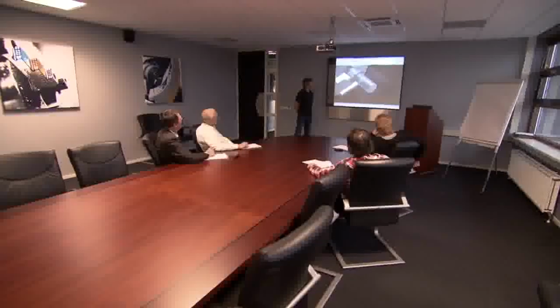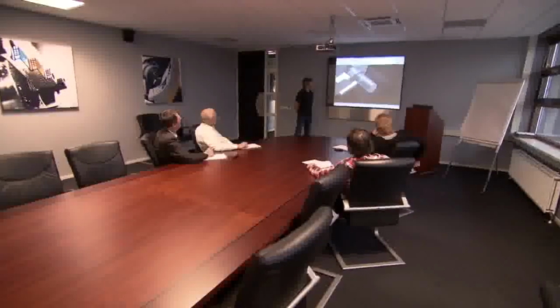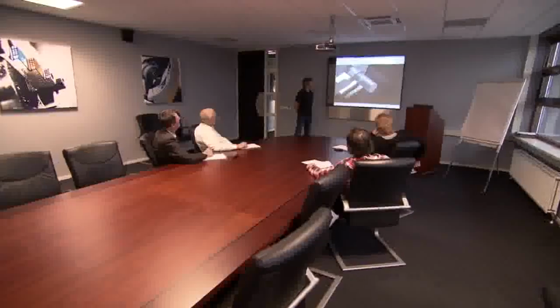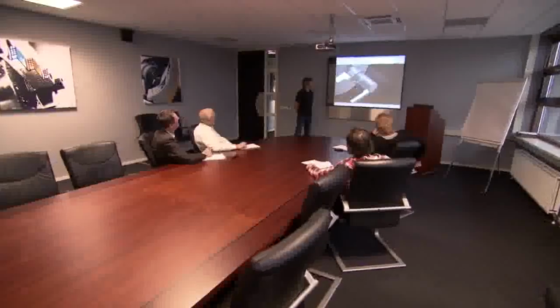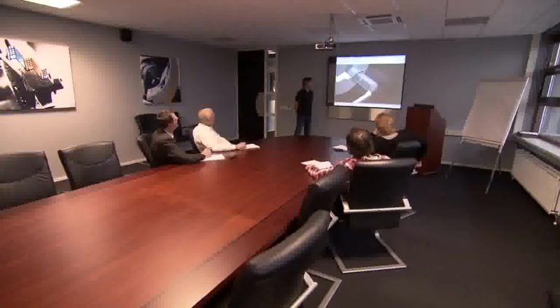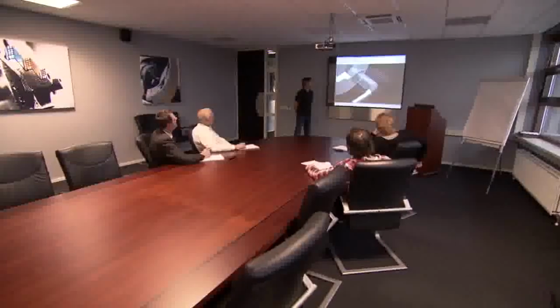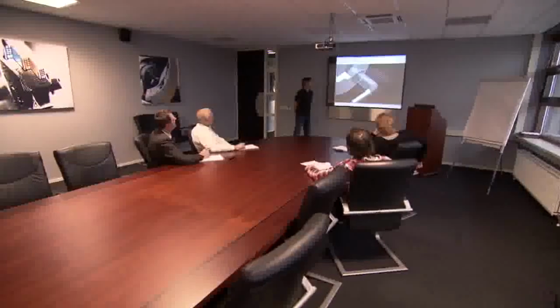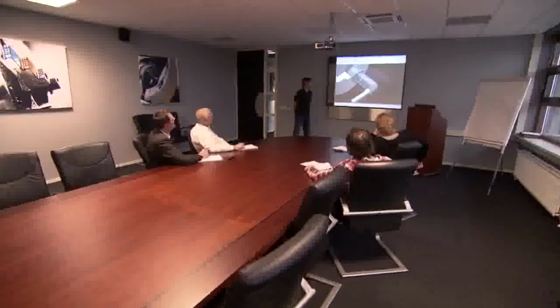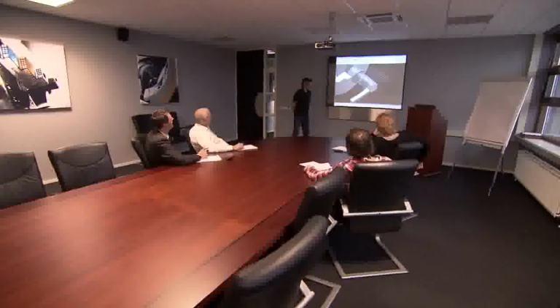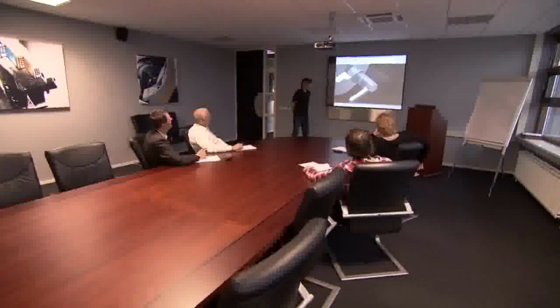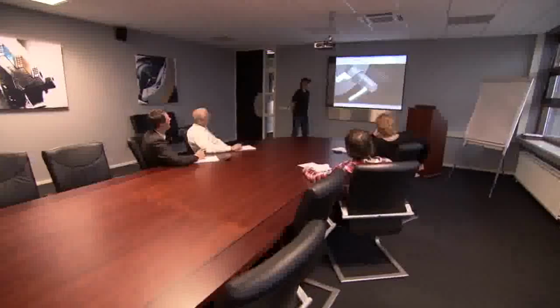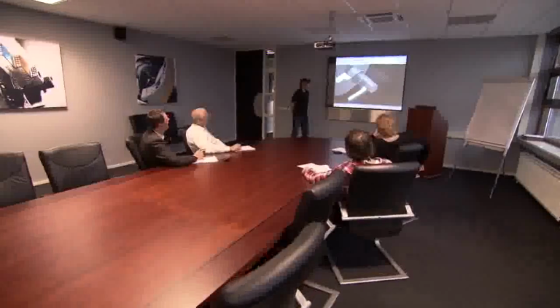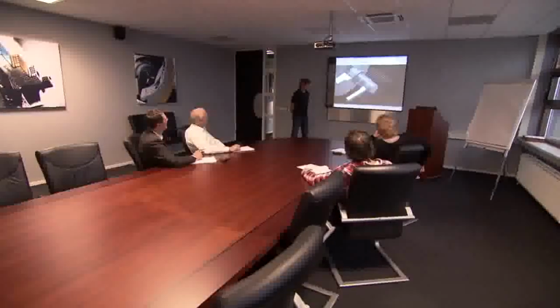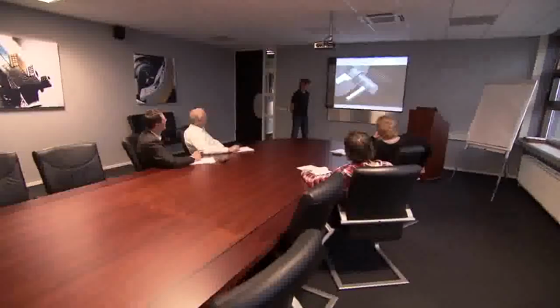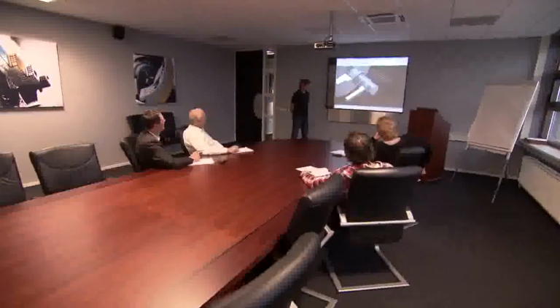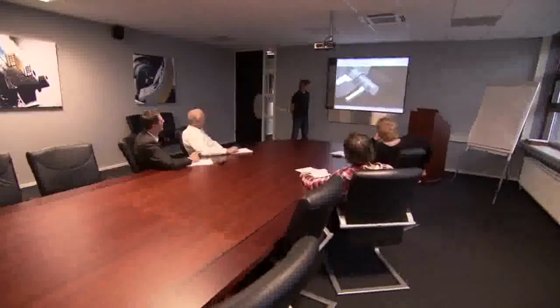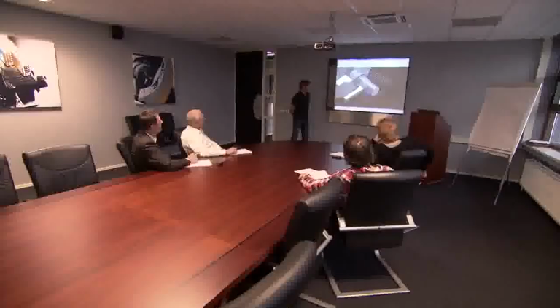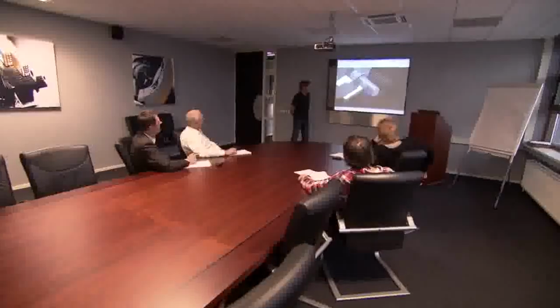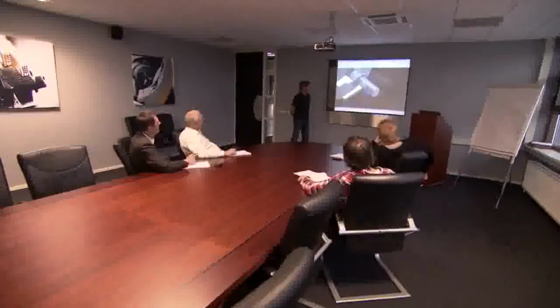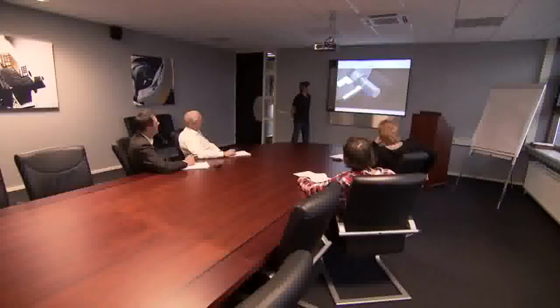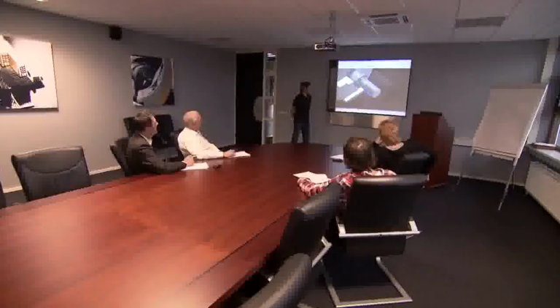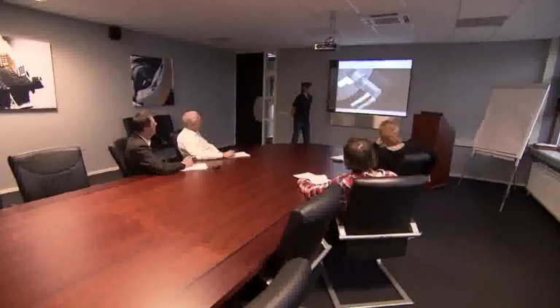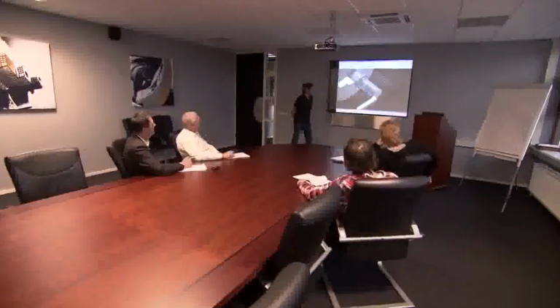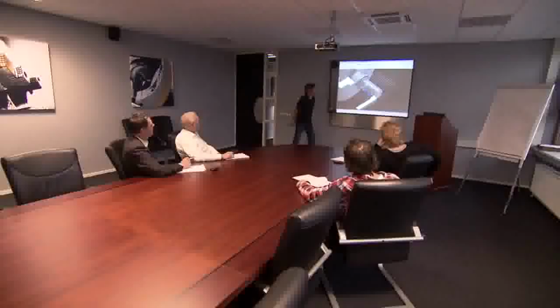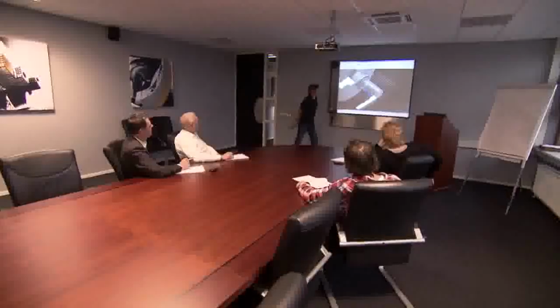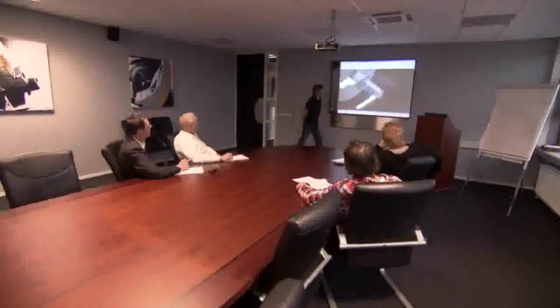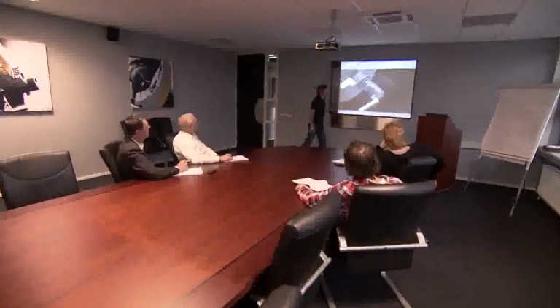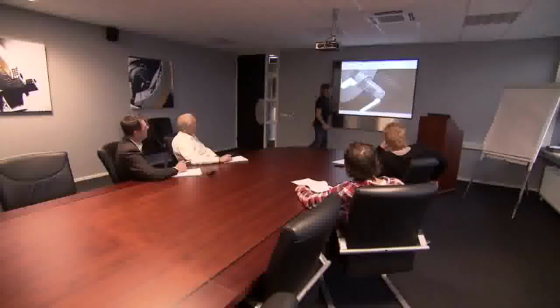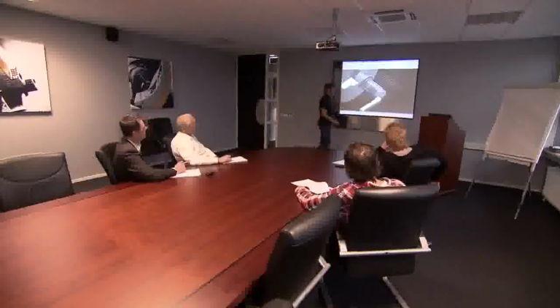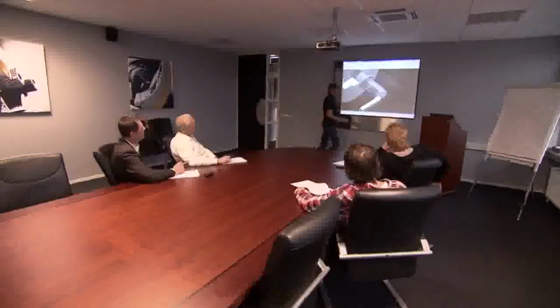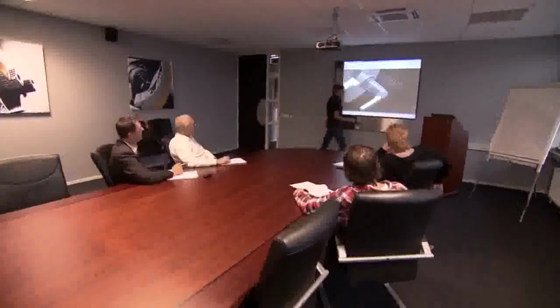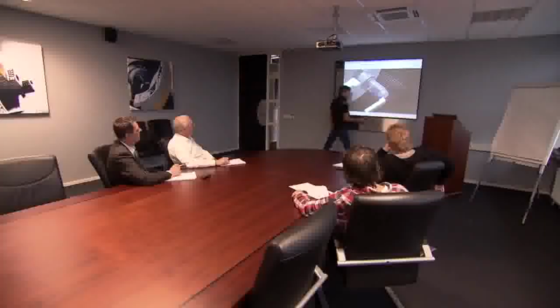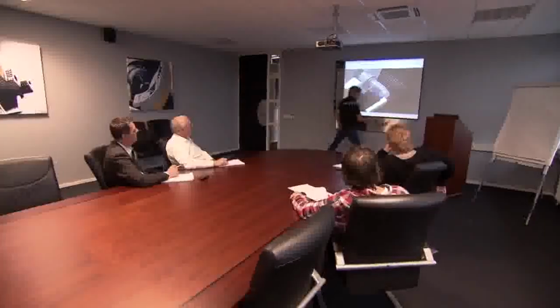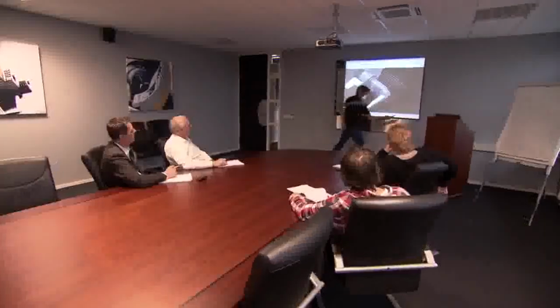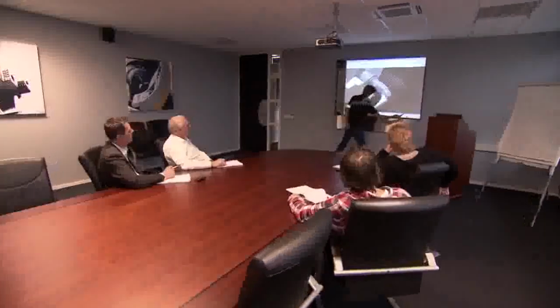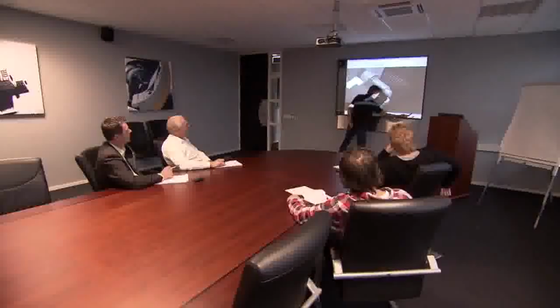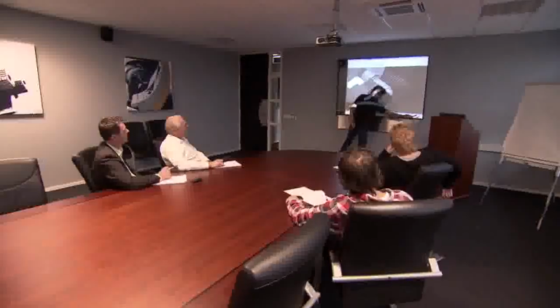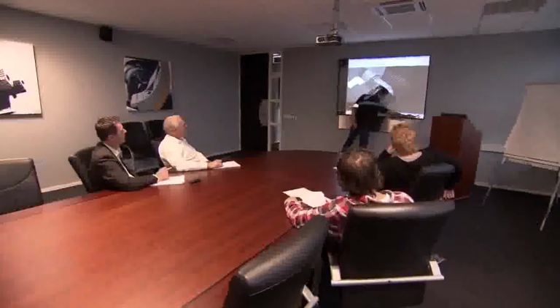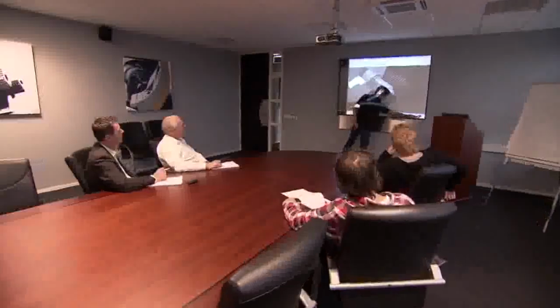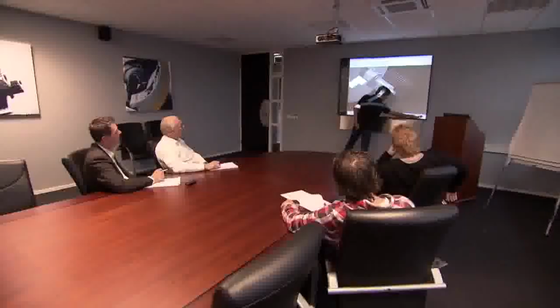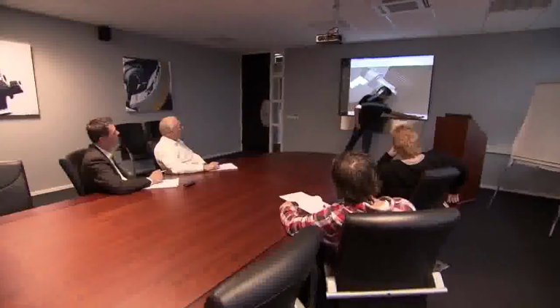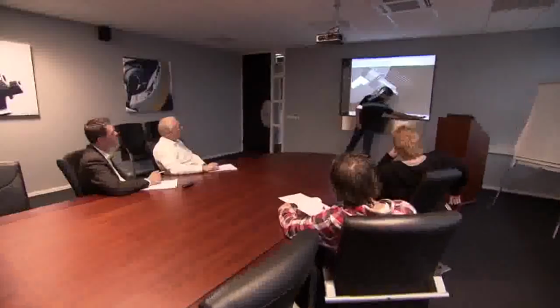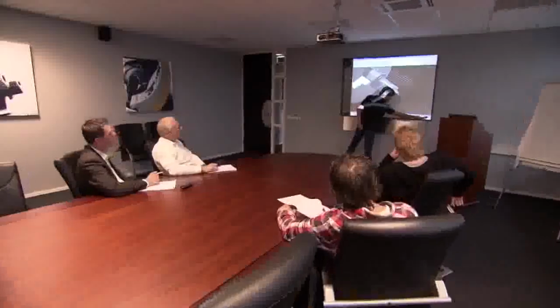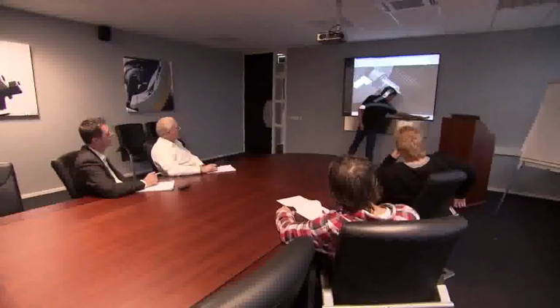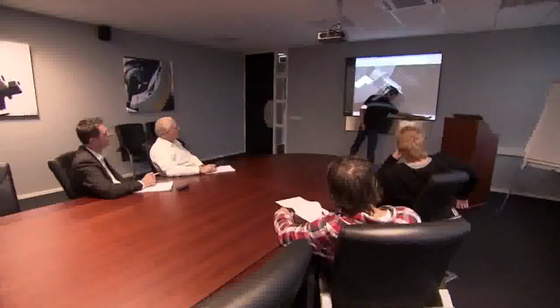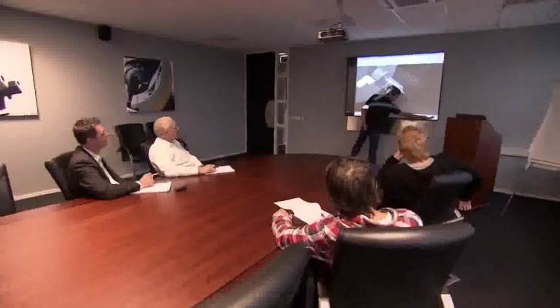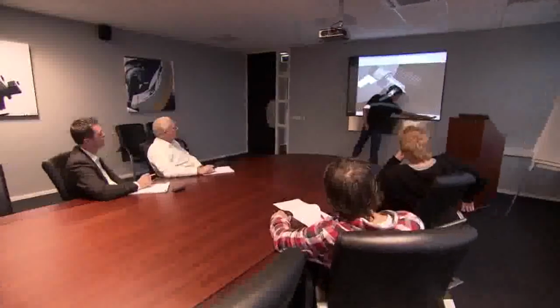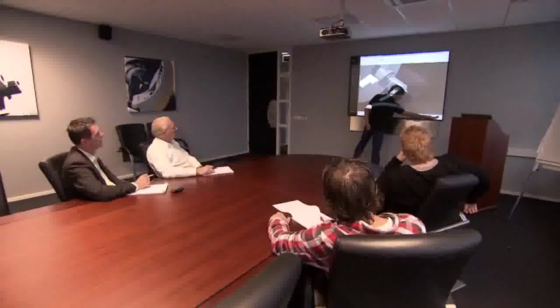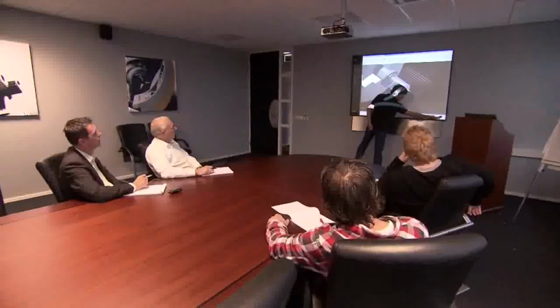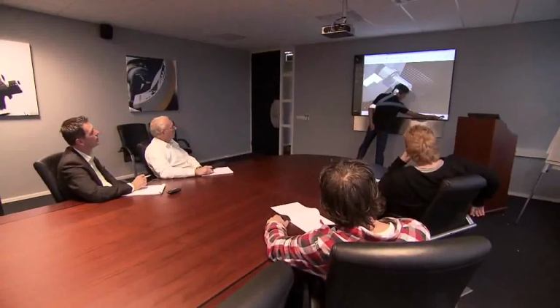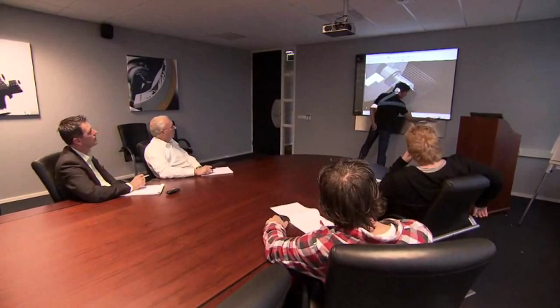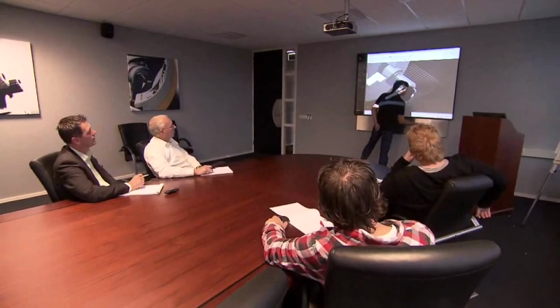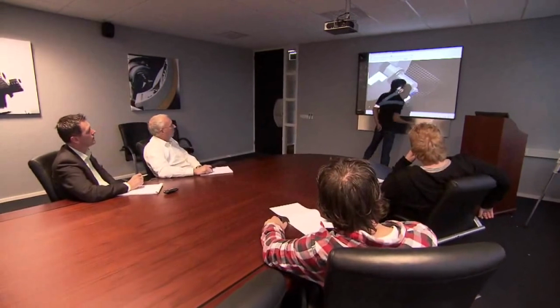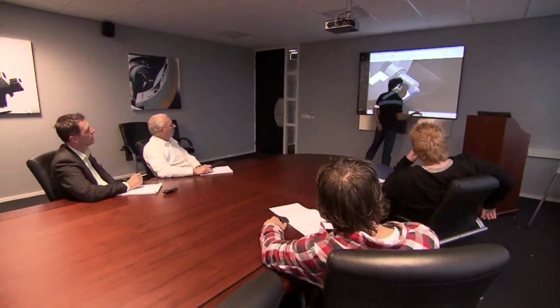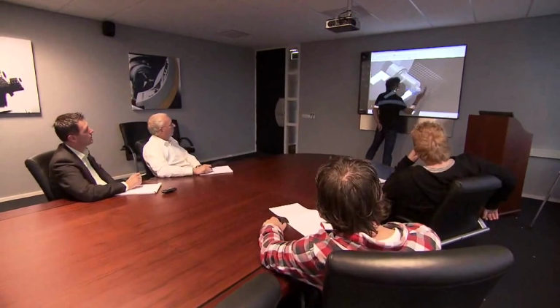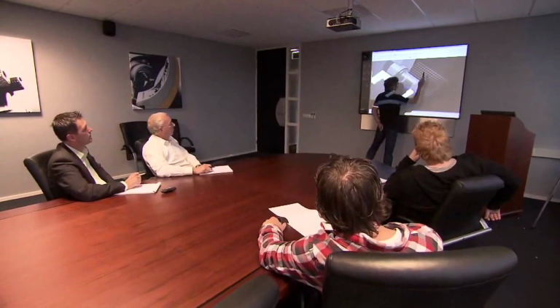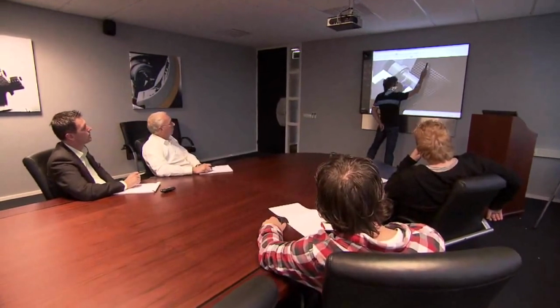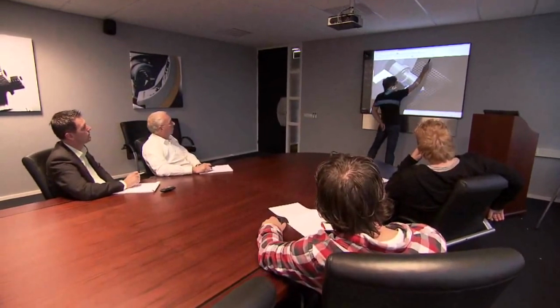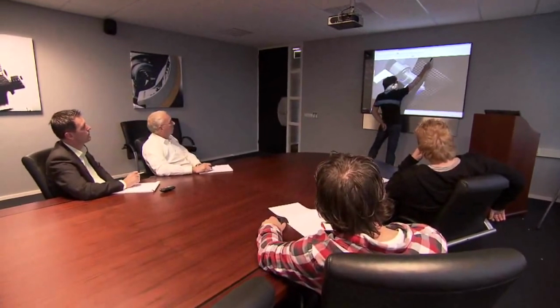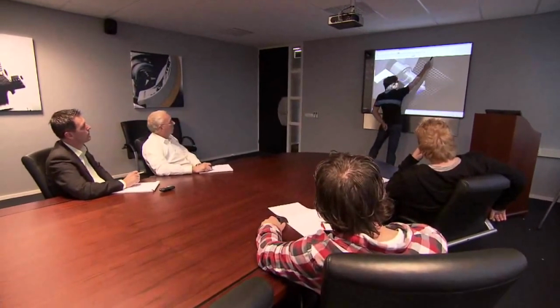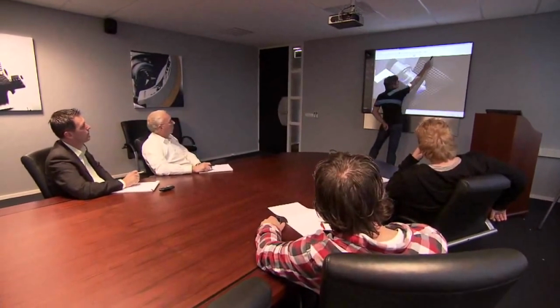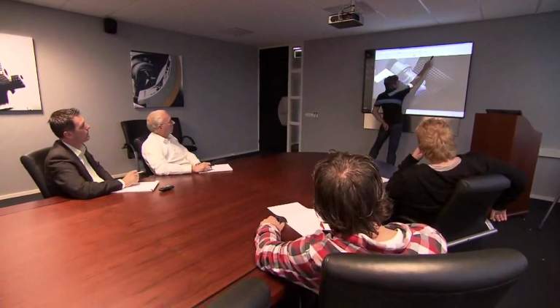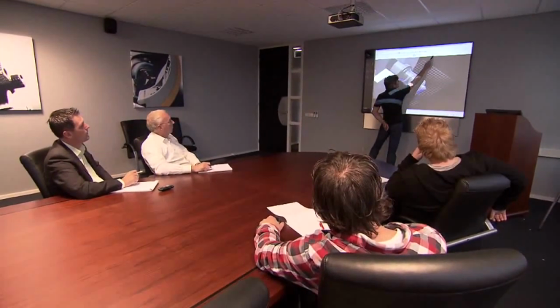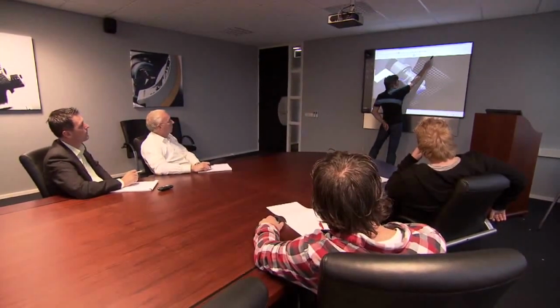Education and training both take place at the customer site as well as at the training facility in Holland or the distributor's place in your country.